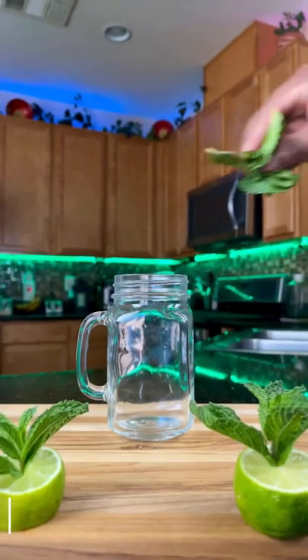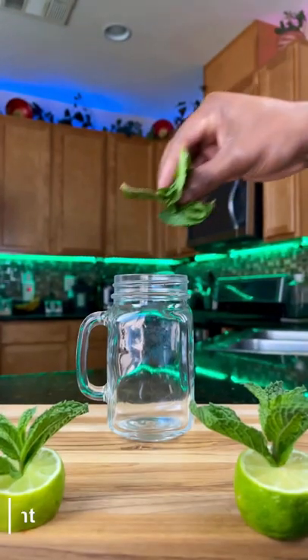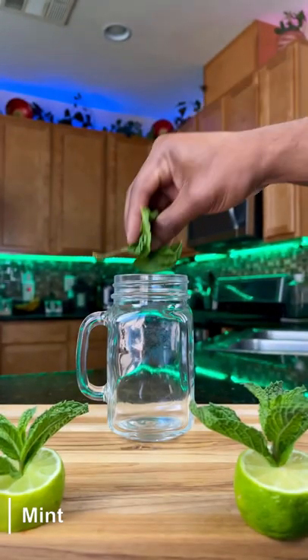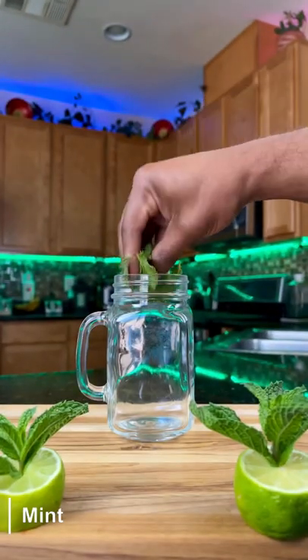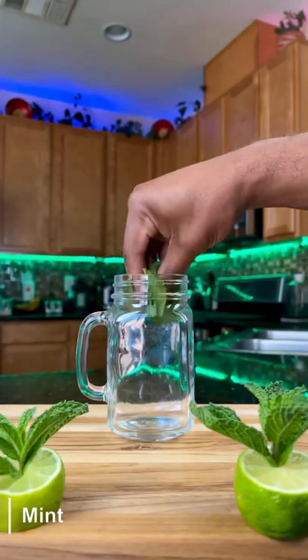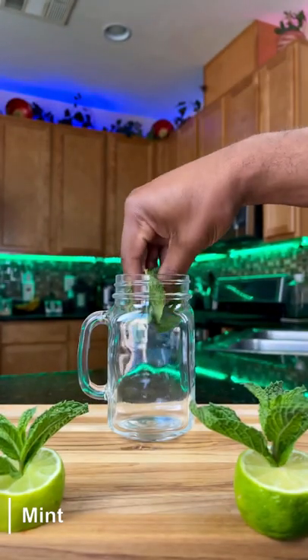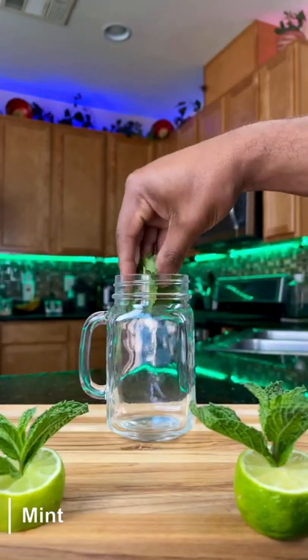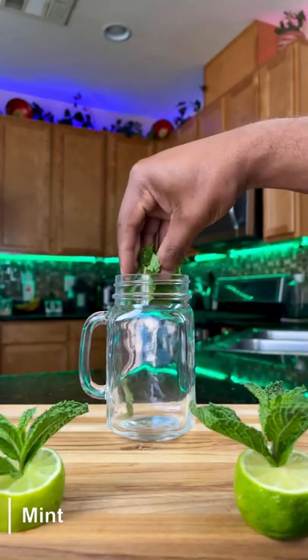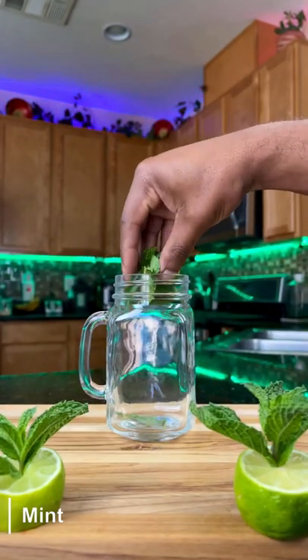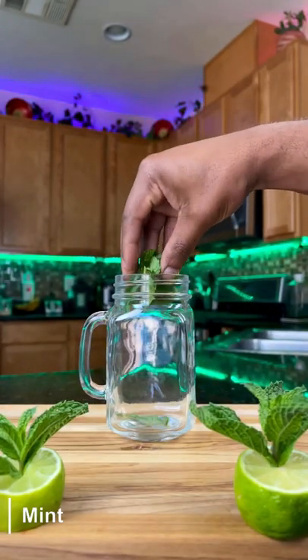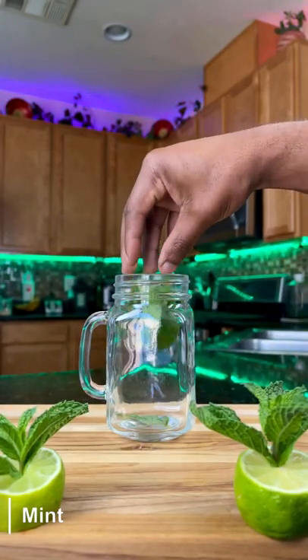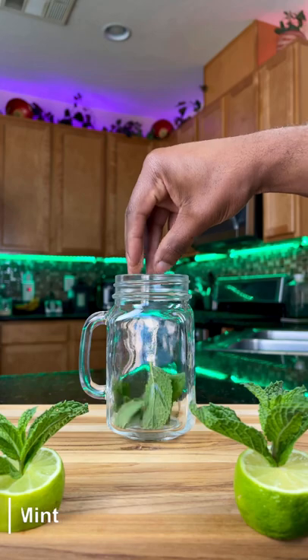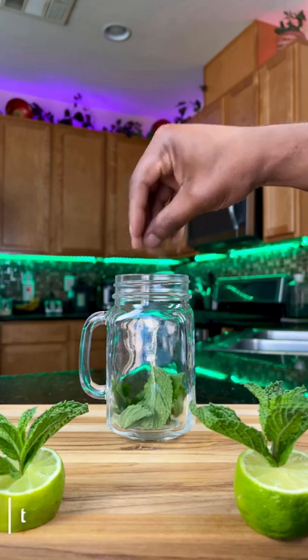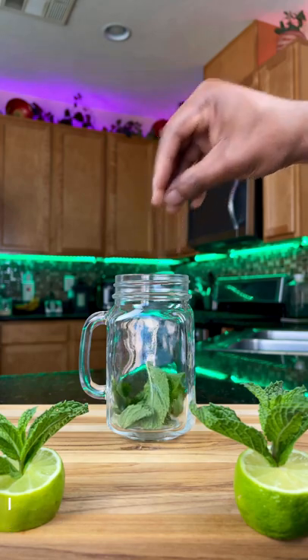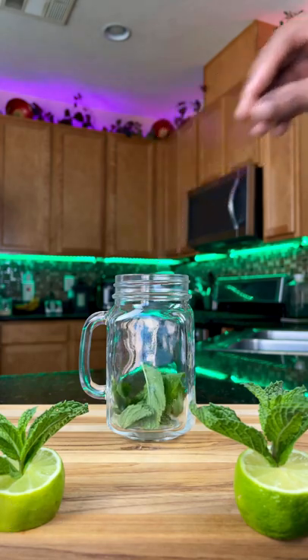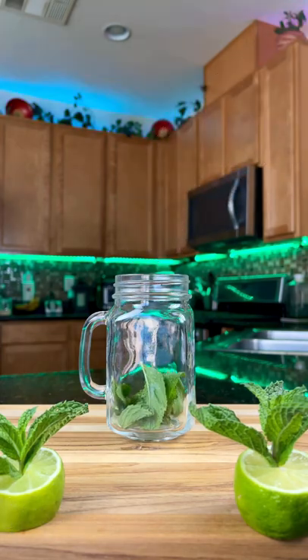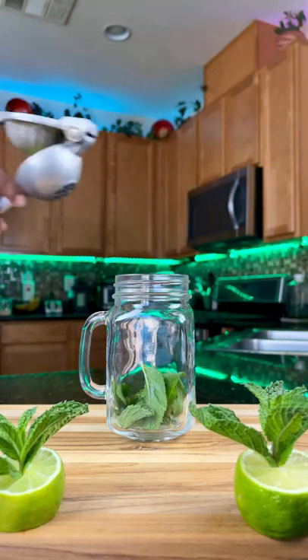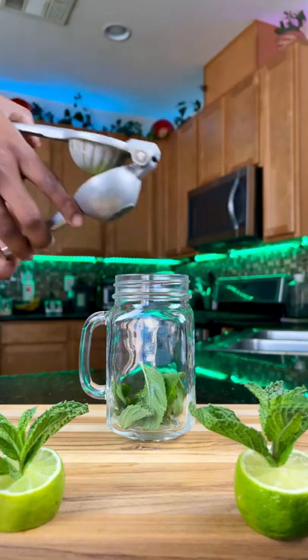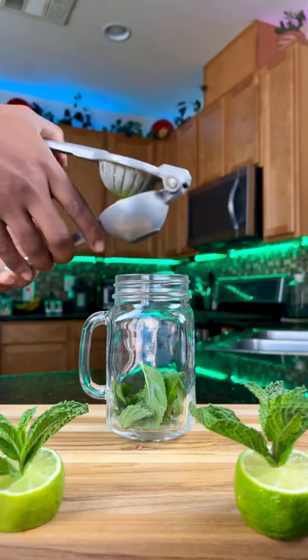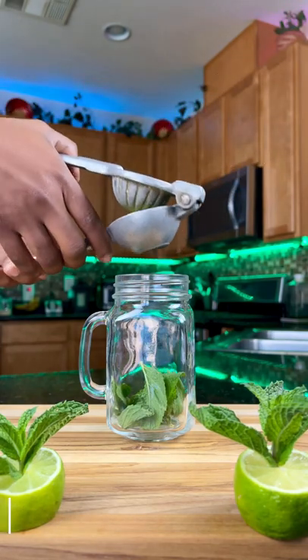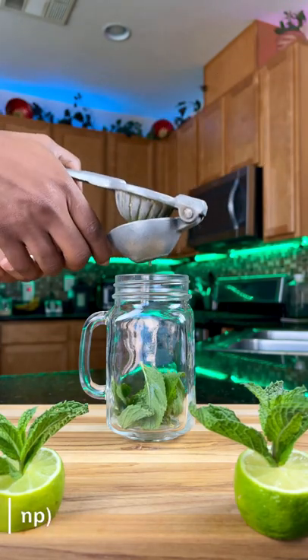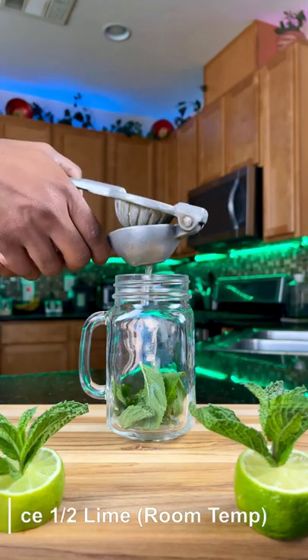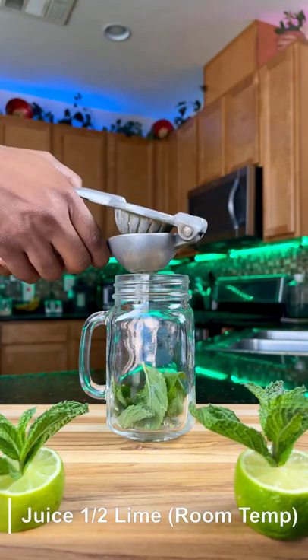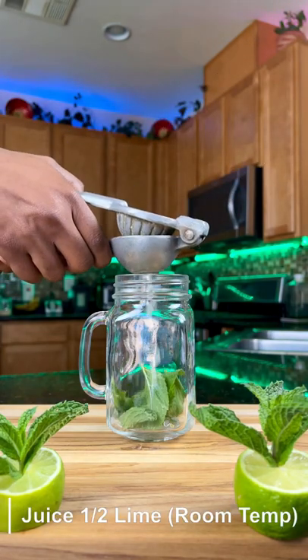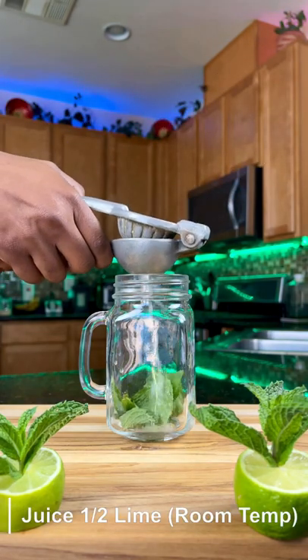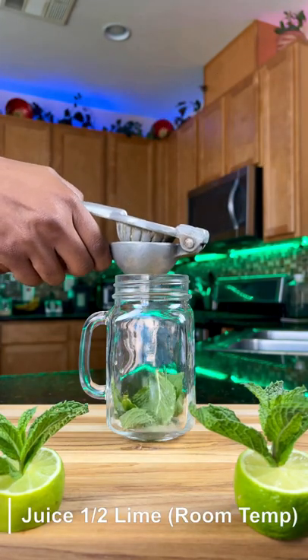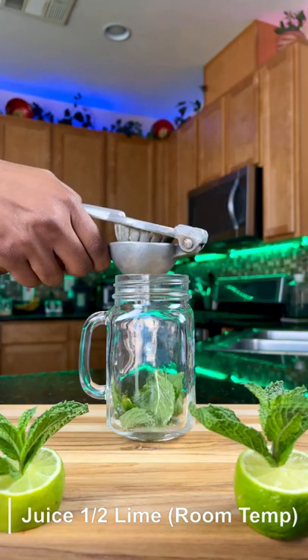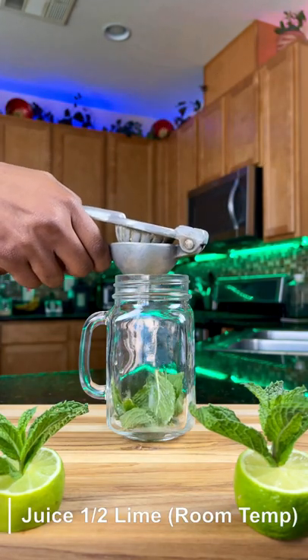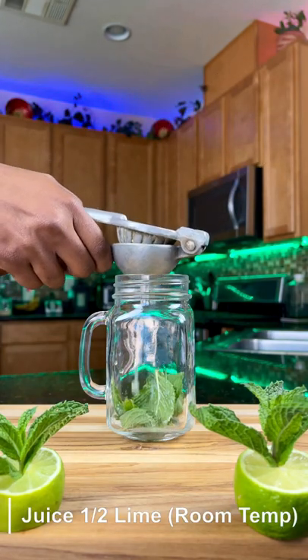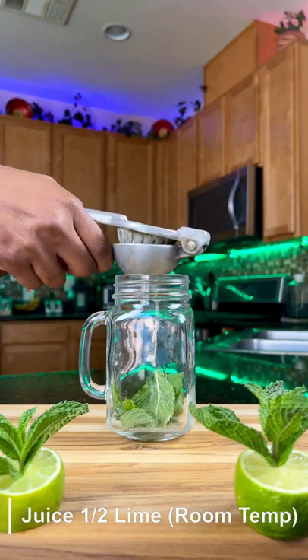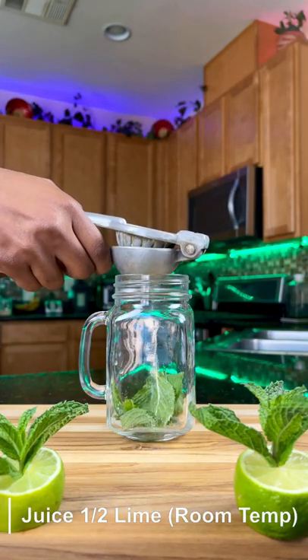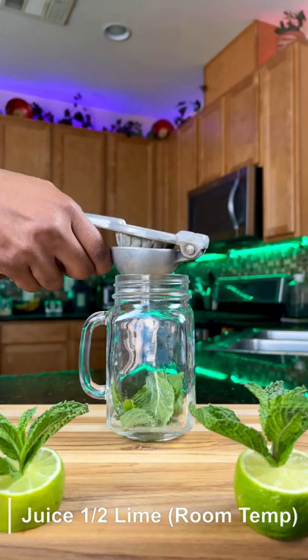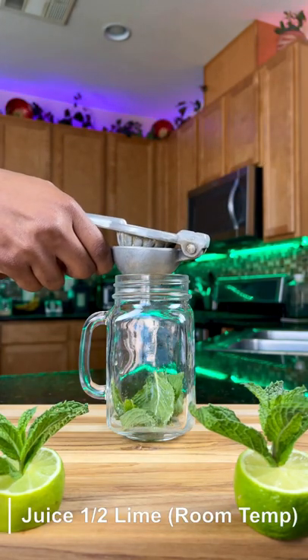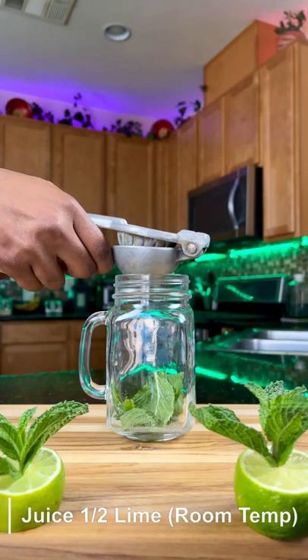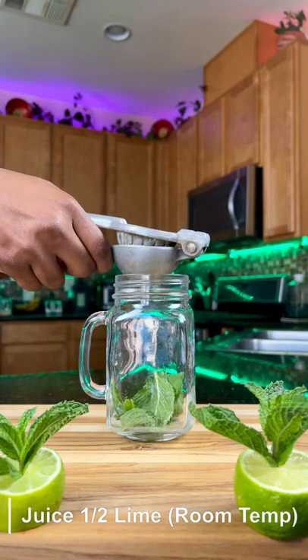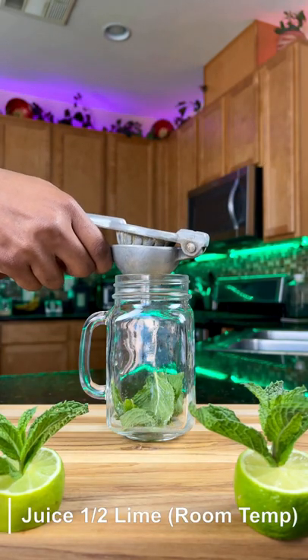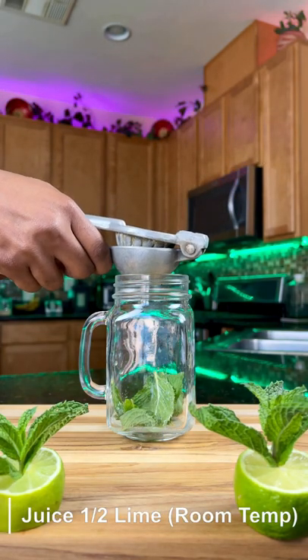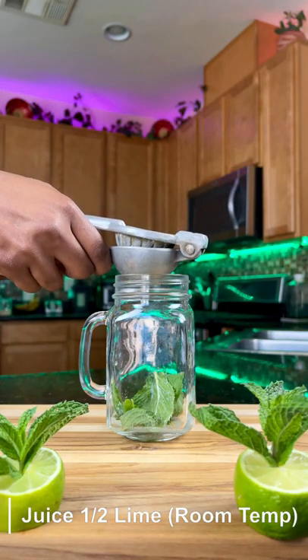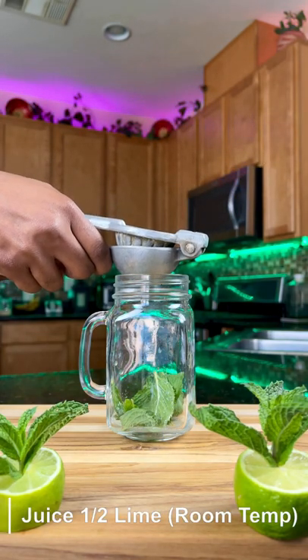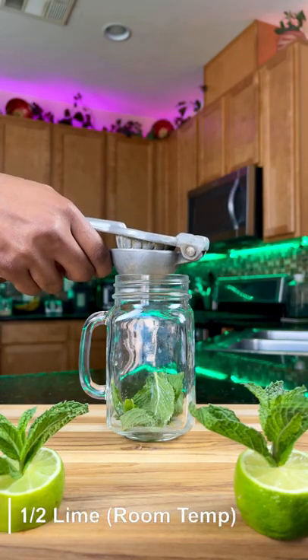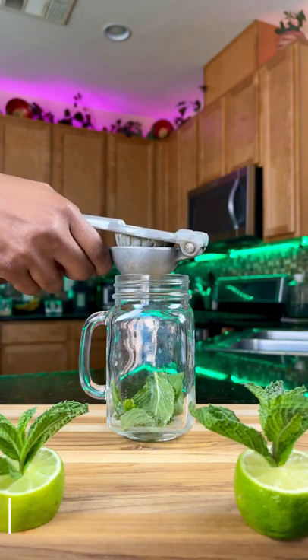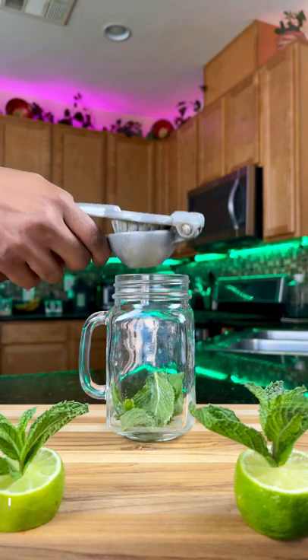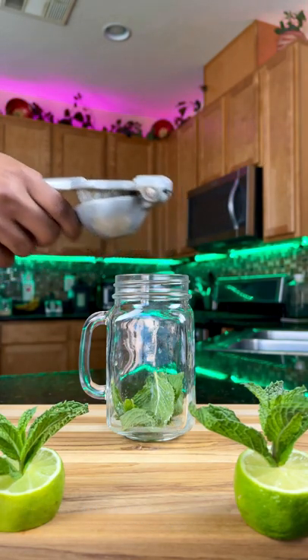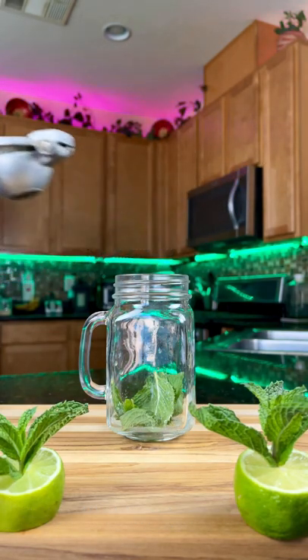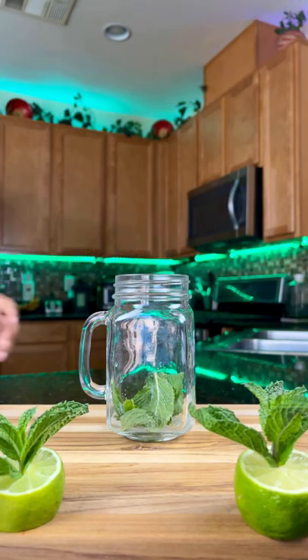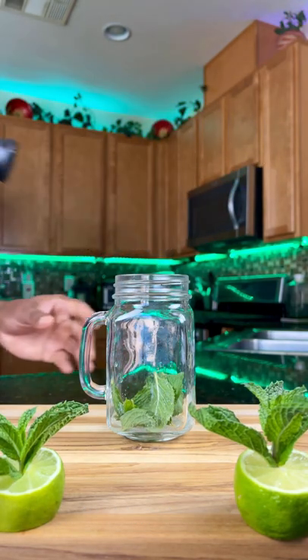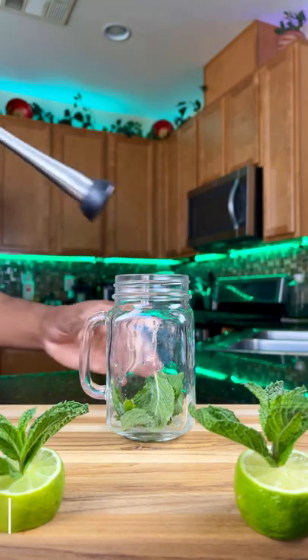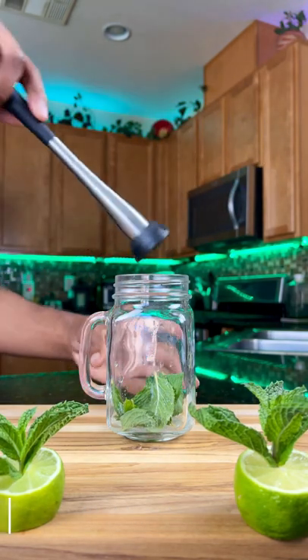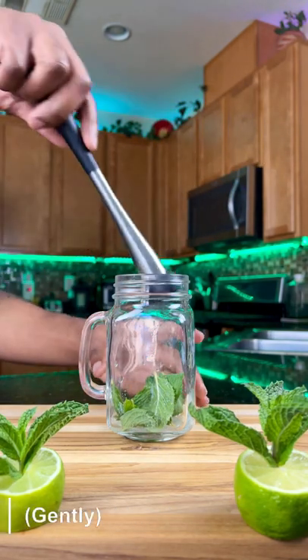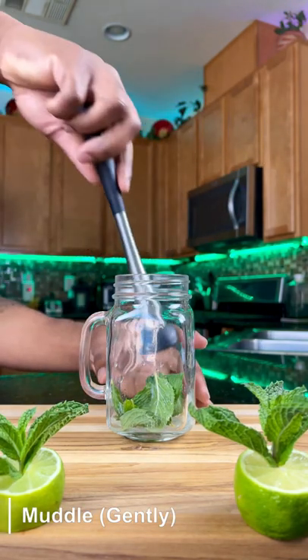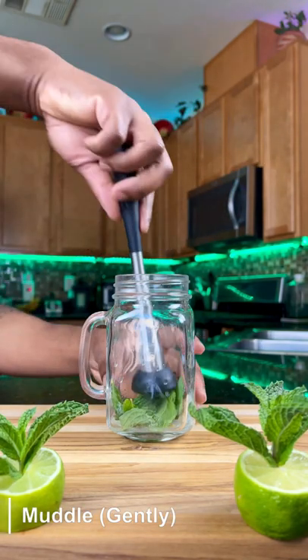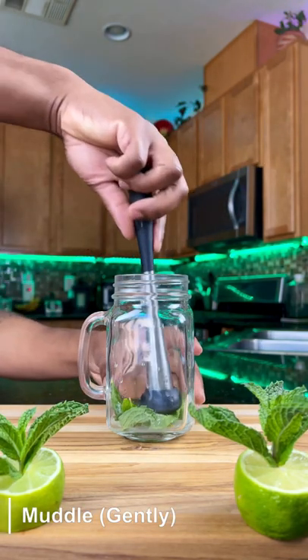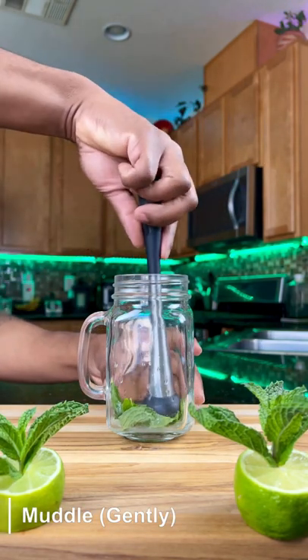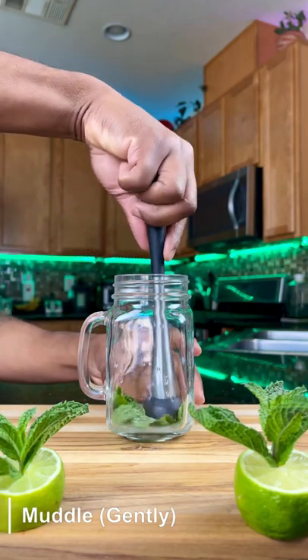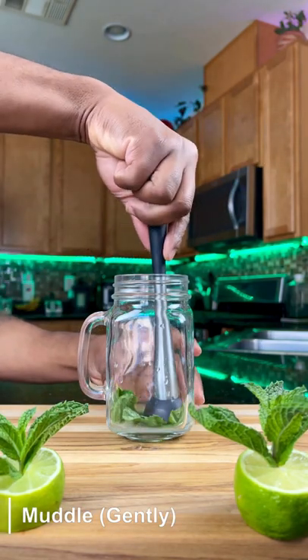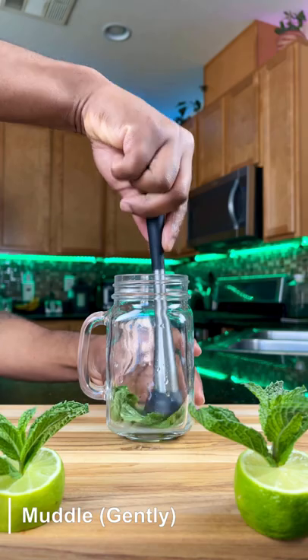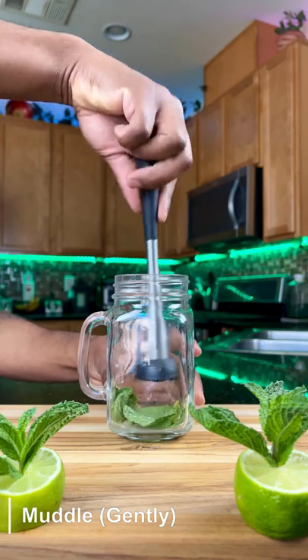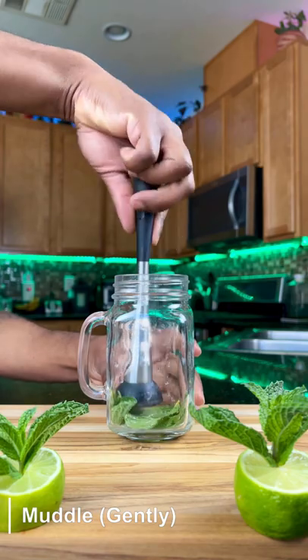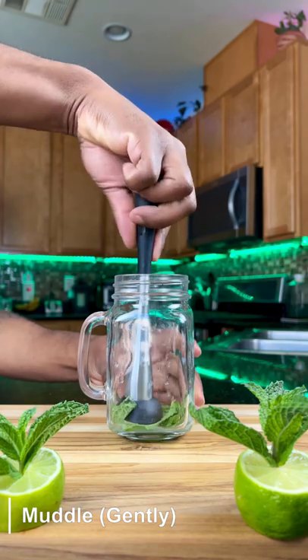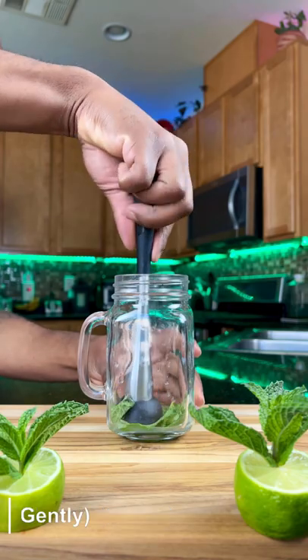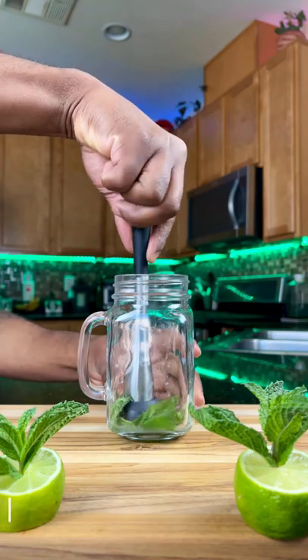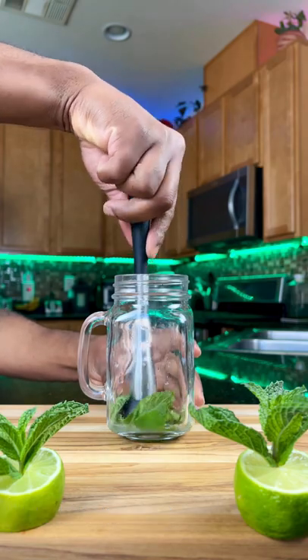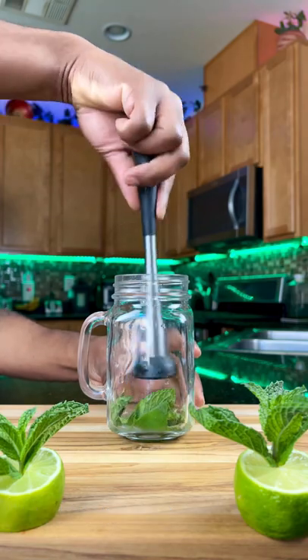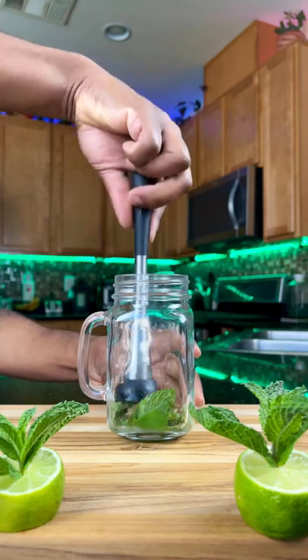Of course we're going to start with mint leaves. Juice a half a lime — room temperature recommended. Give it a quick gentle muddle.